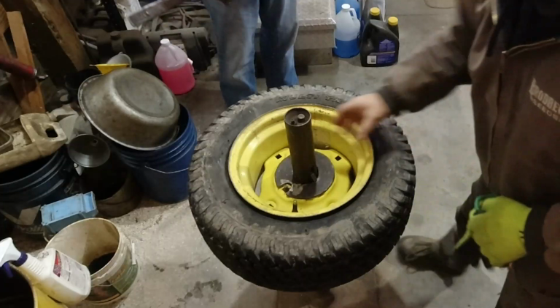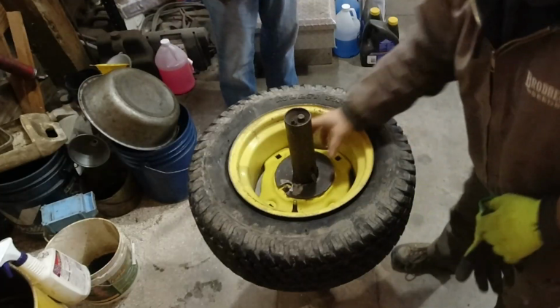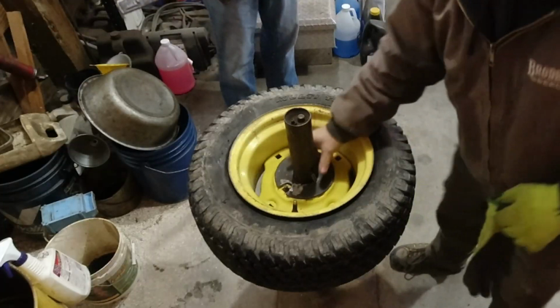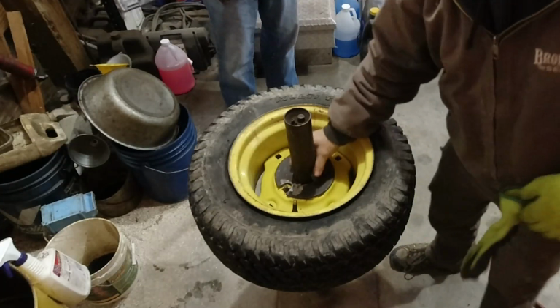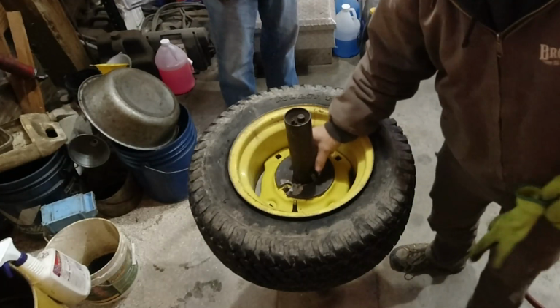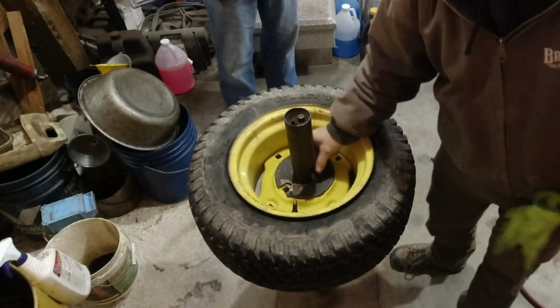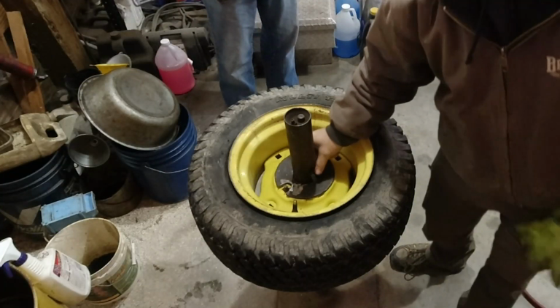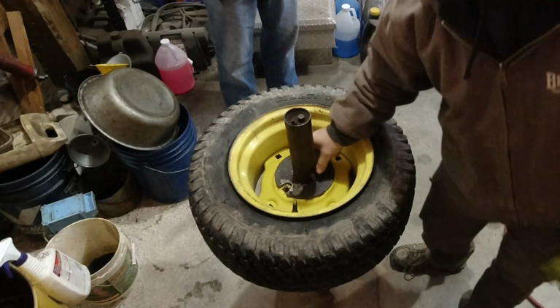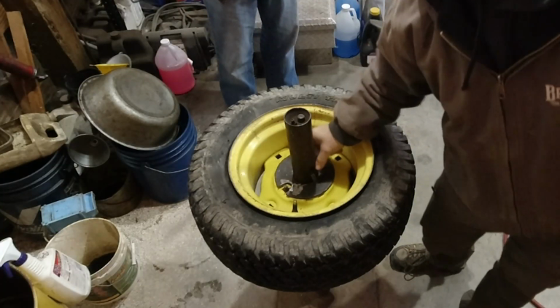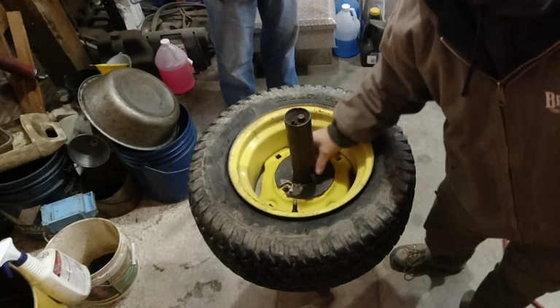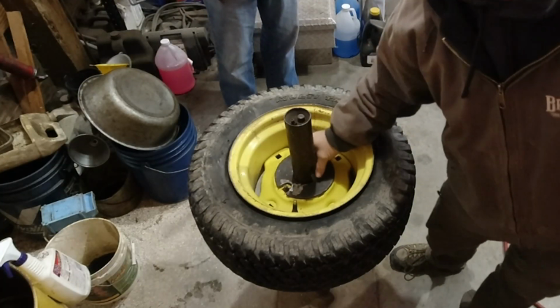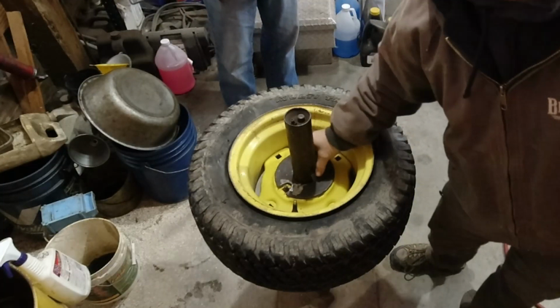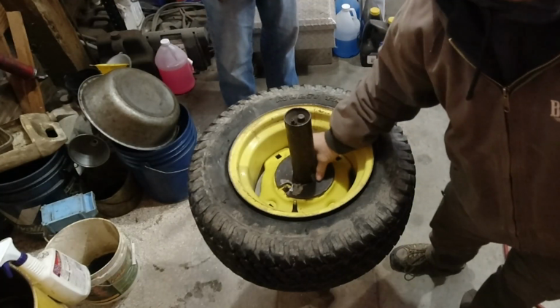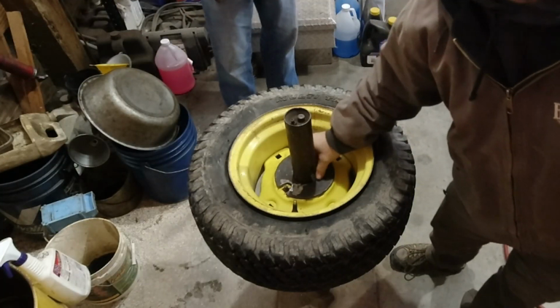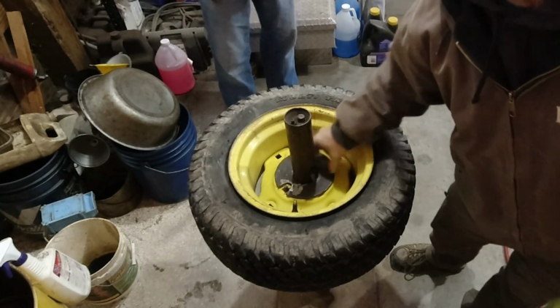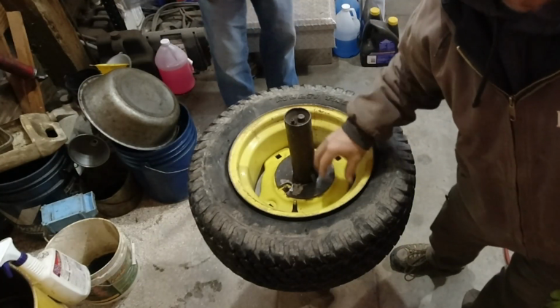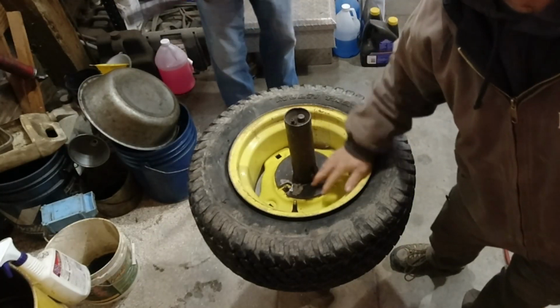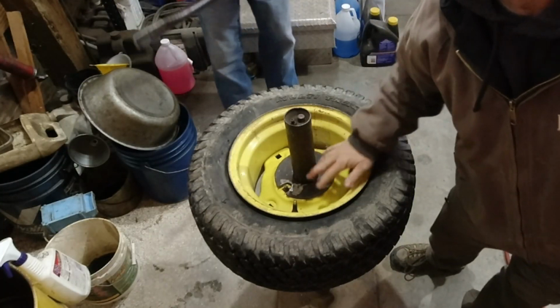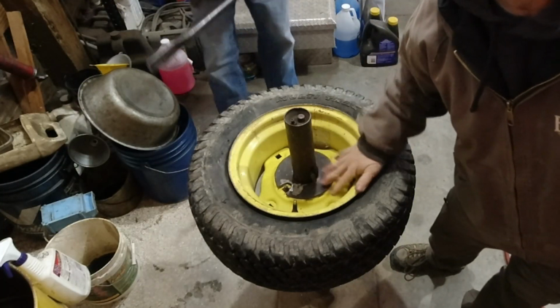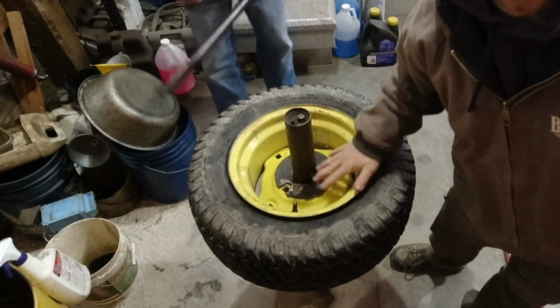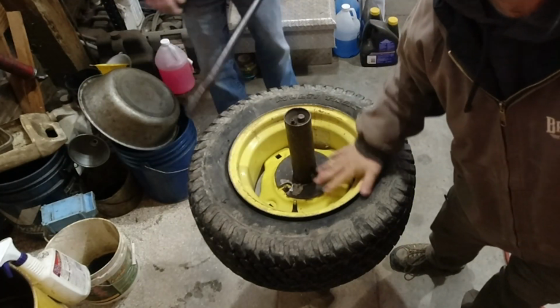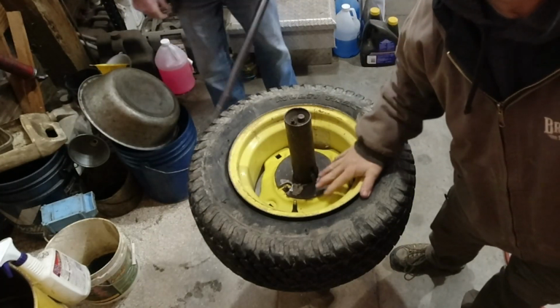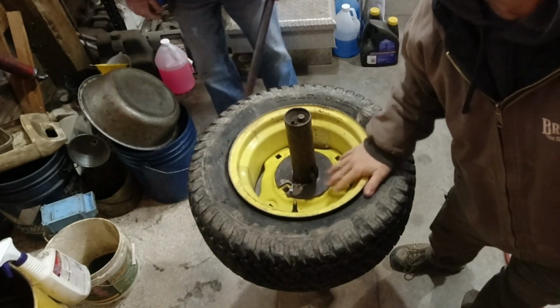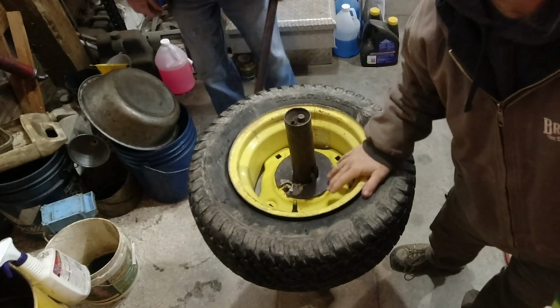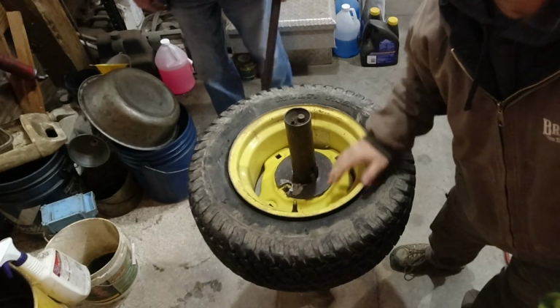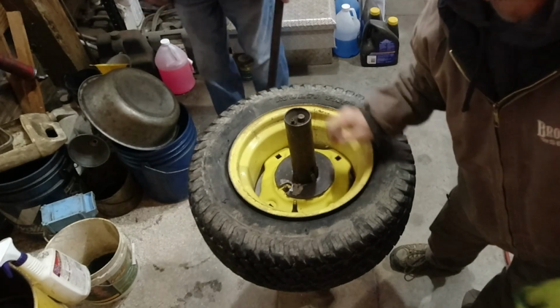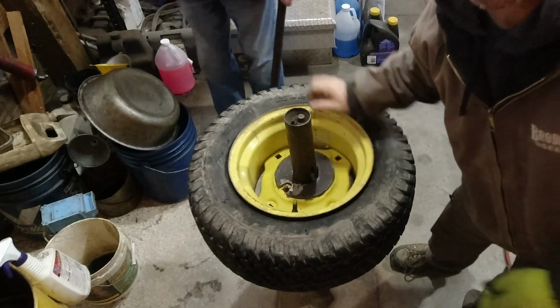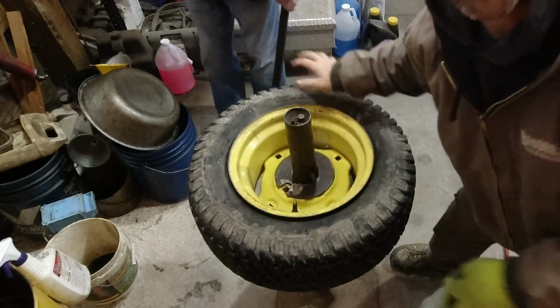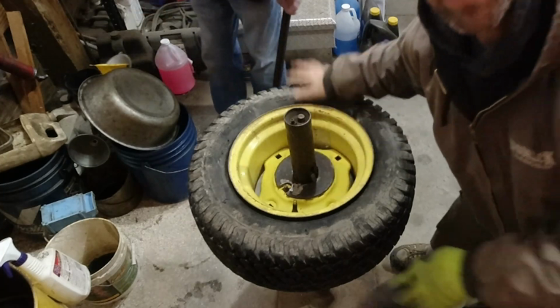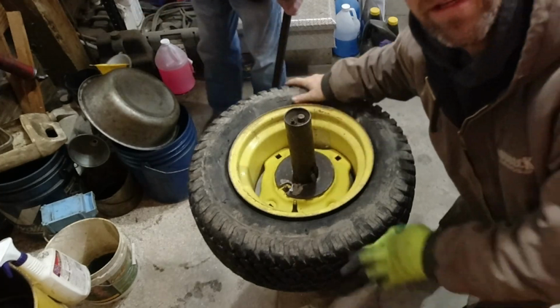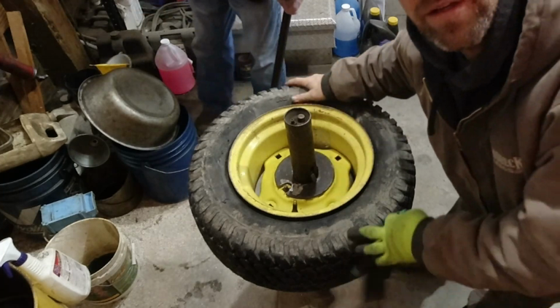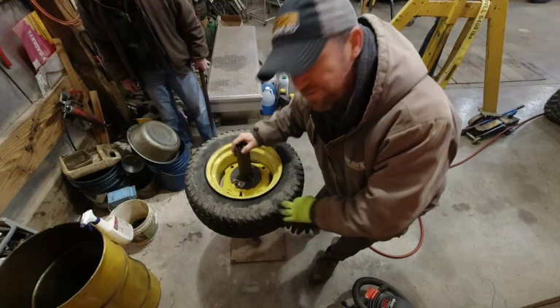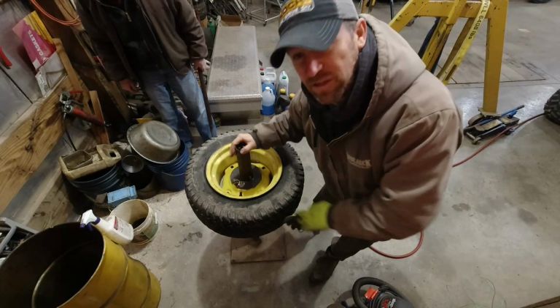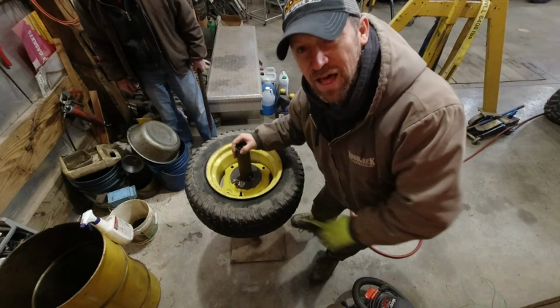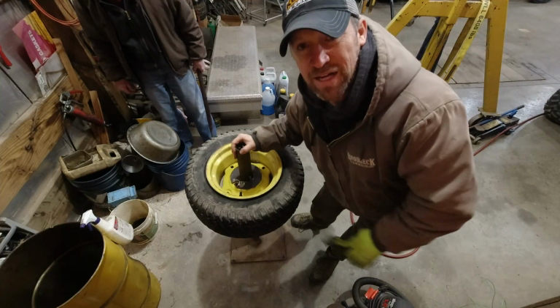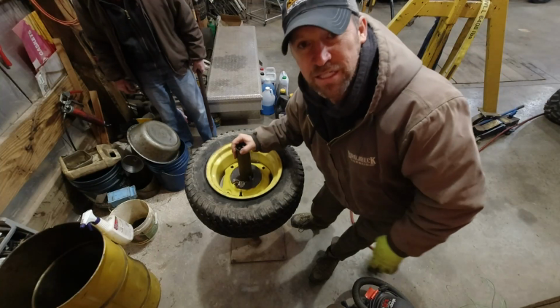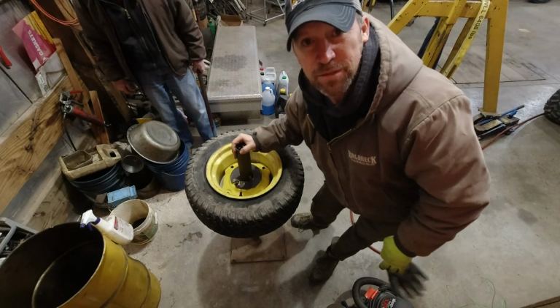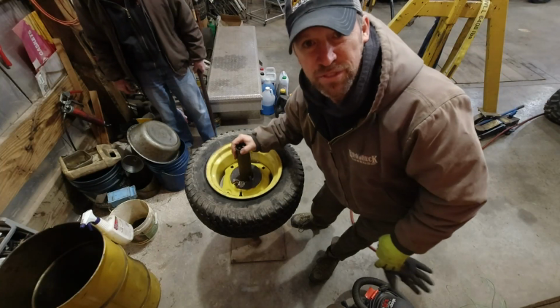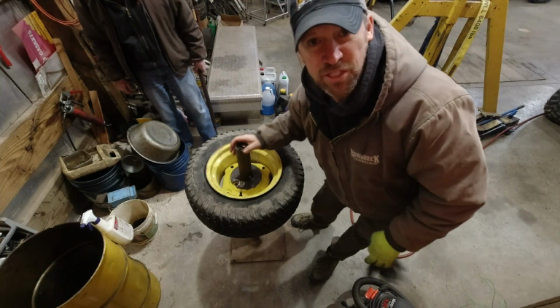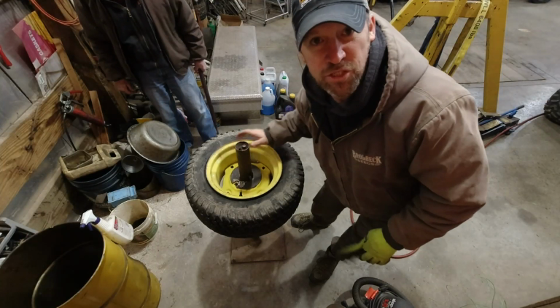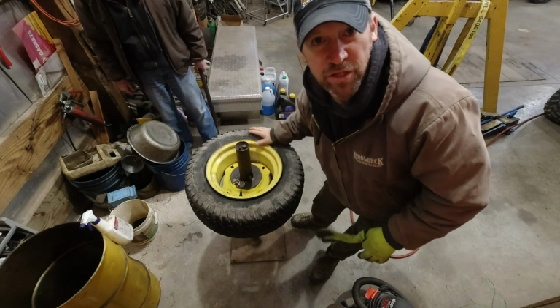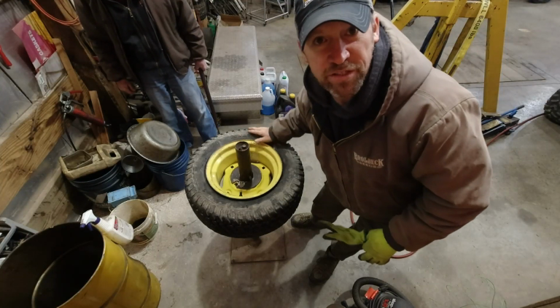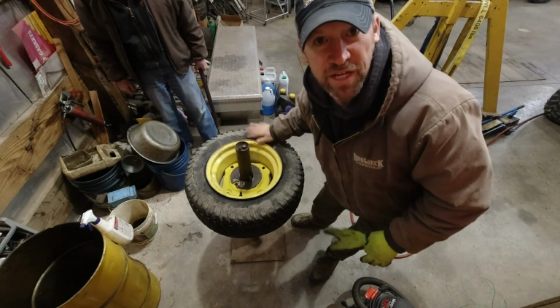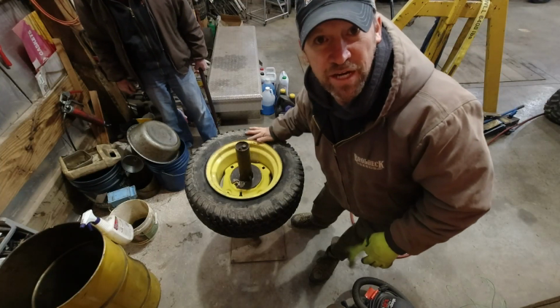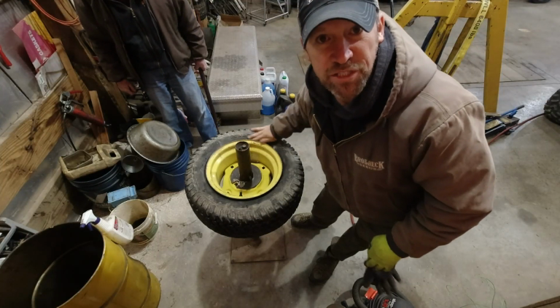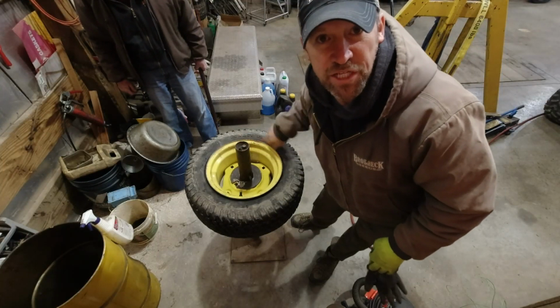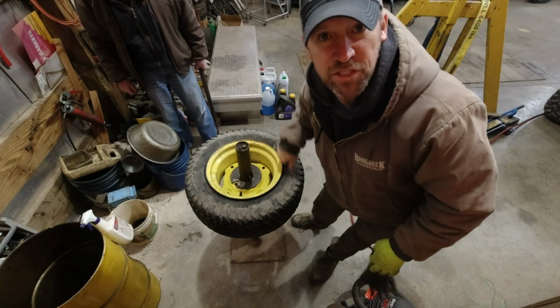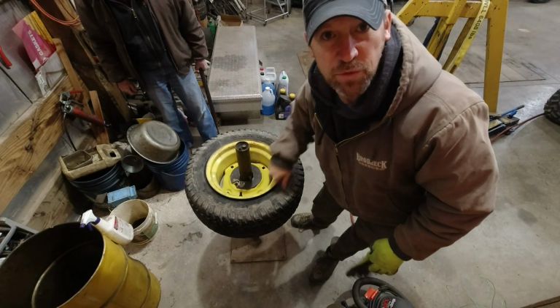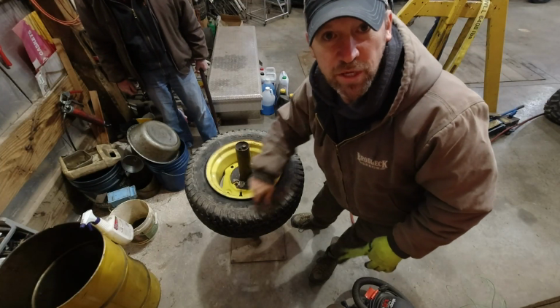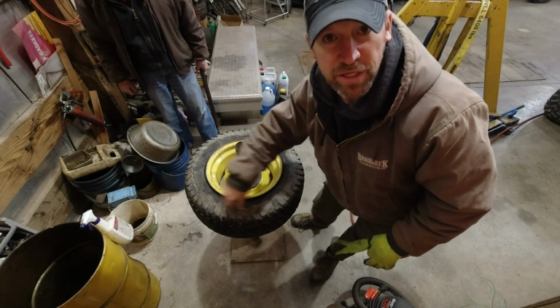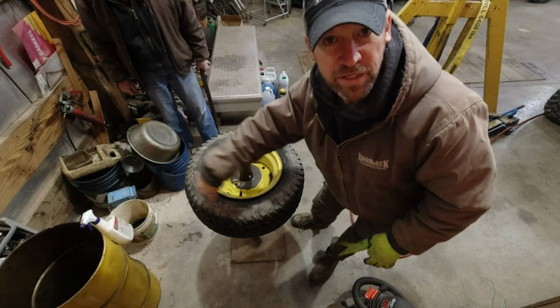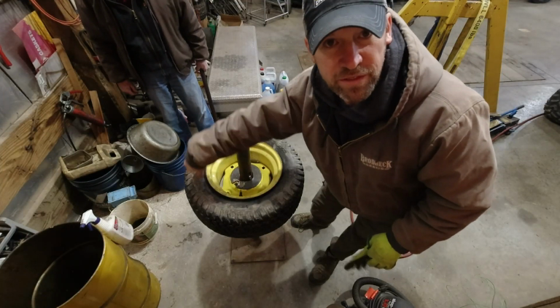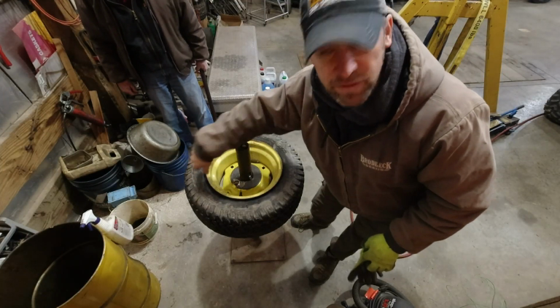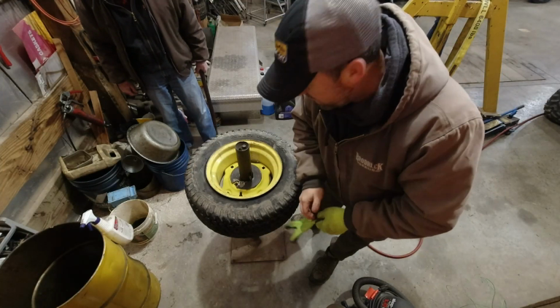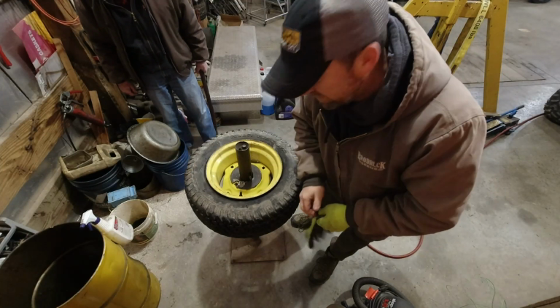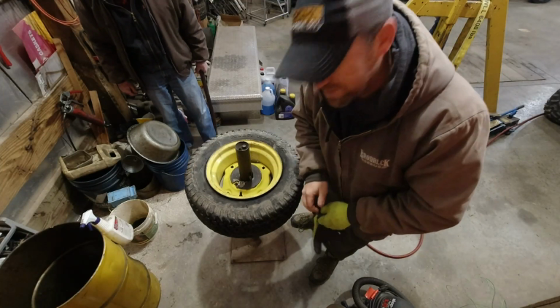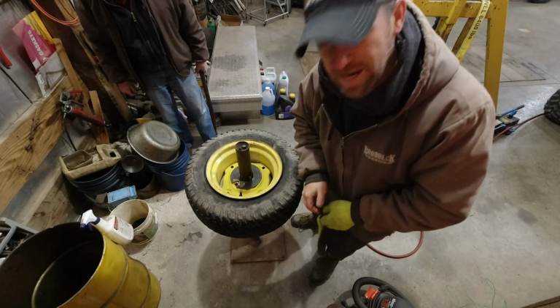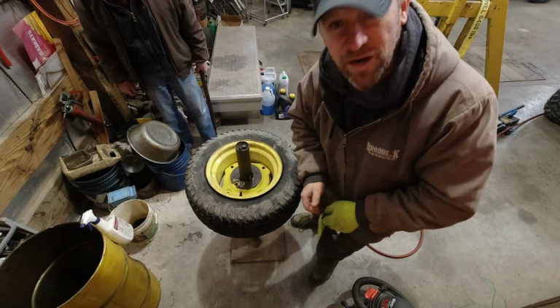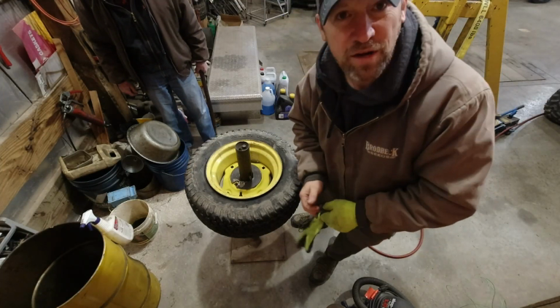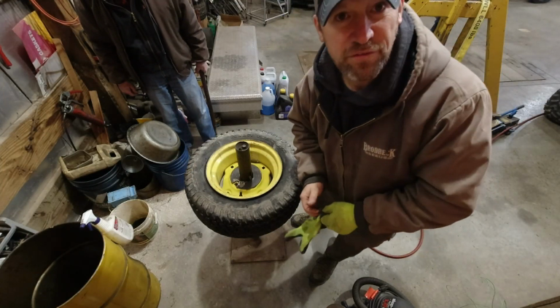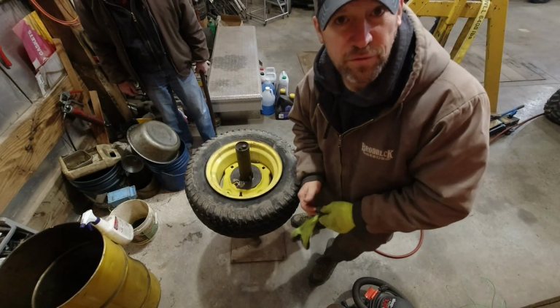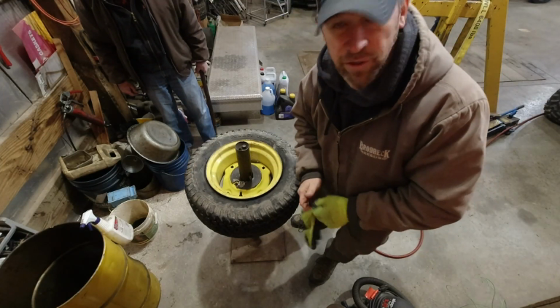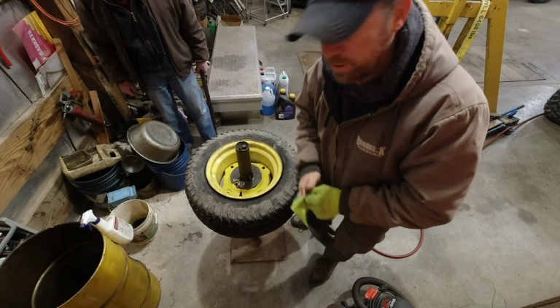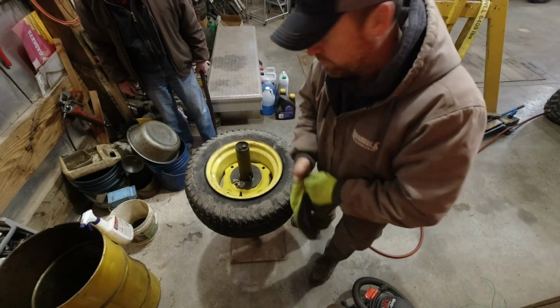The tire changer has two little cogs that hold the wheel down in place, so you can have it locked in position while you take the tire off the rim.